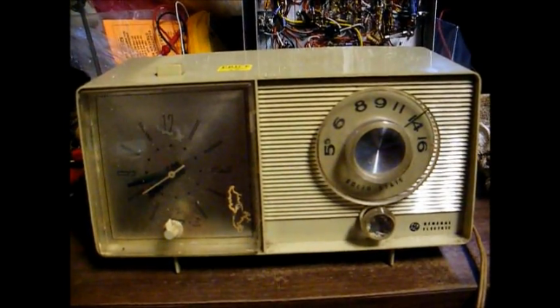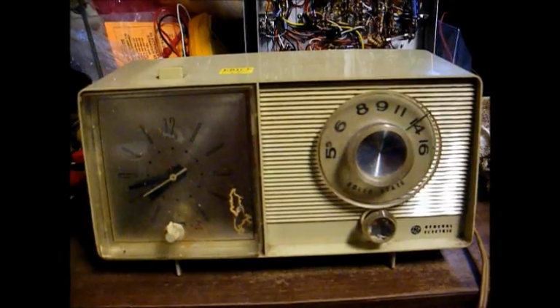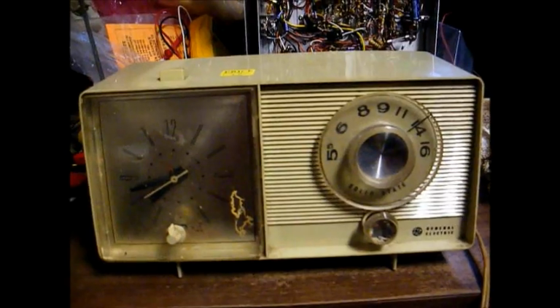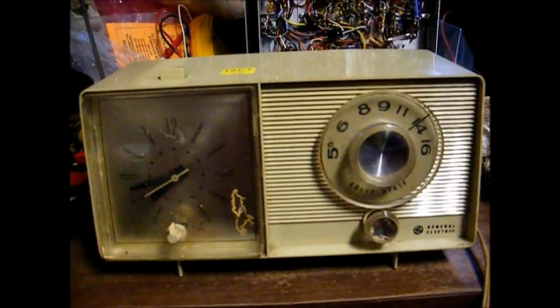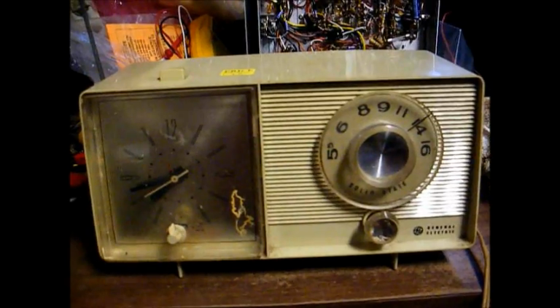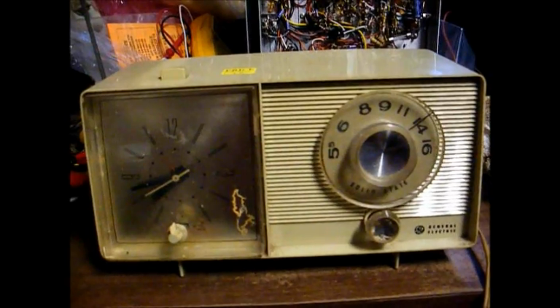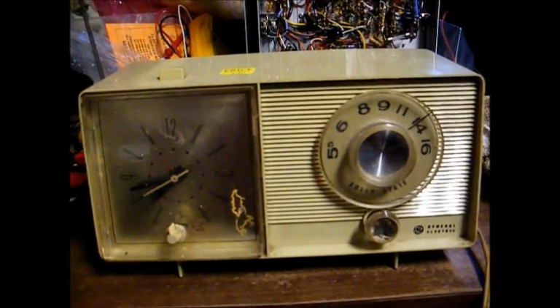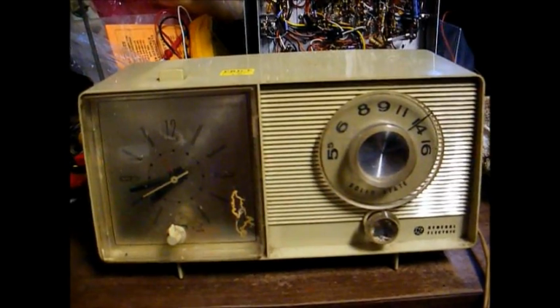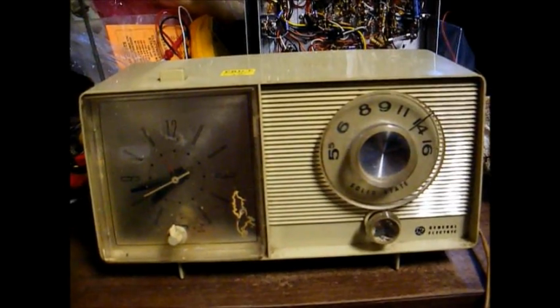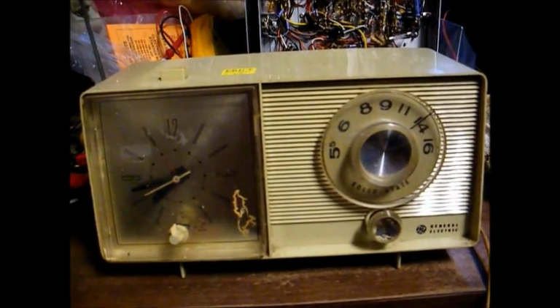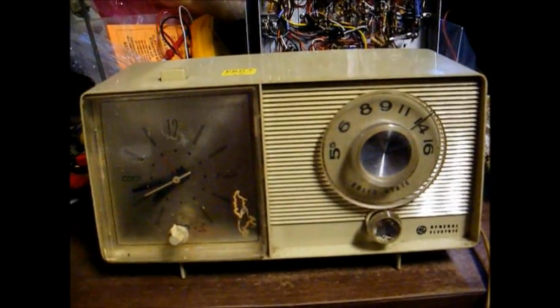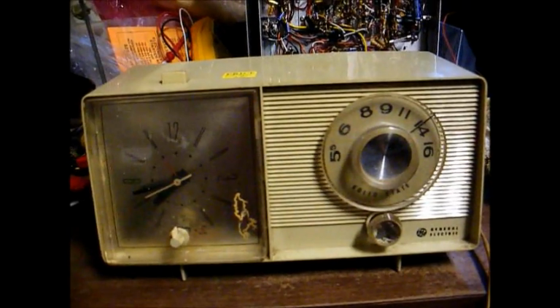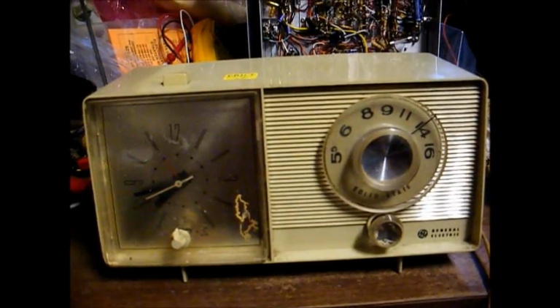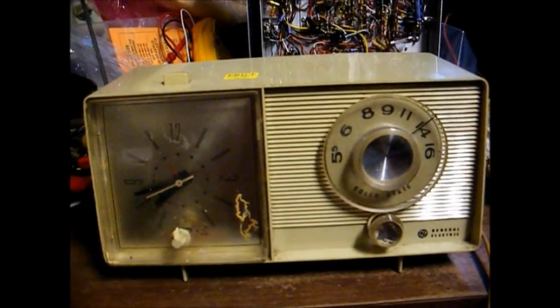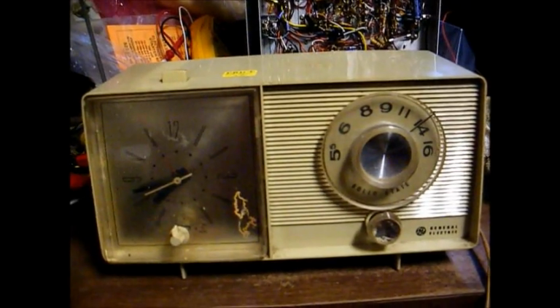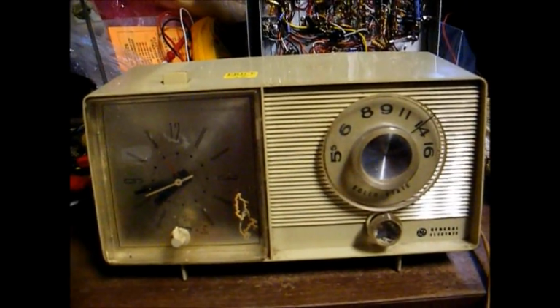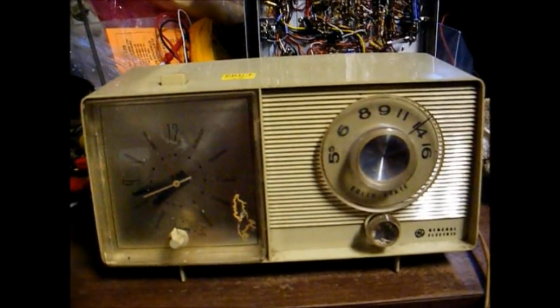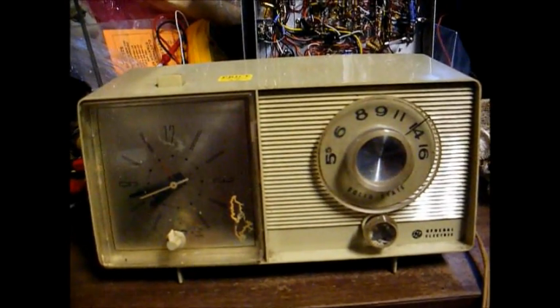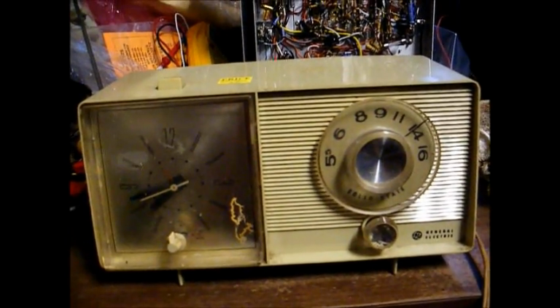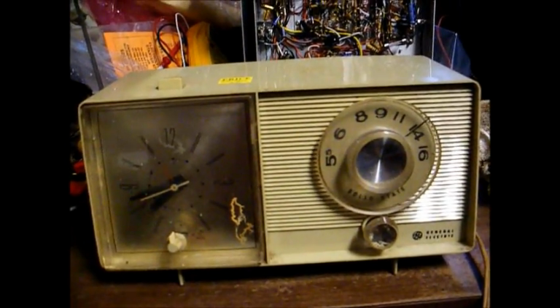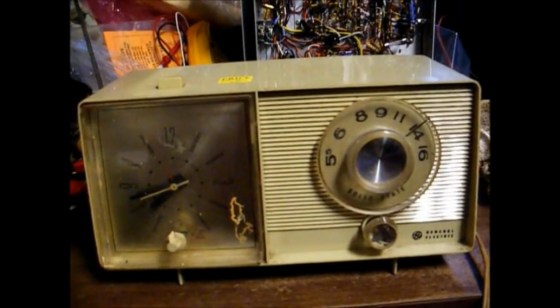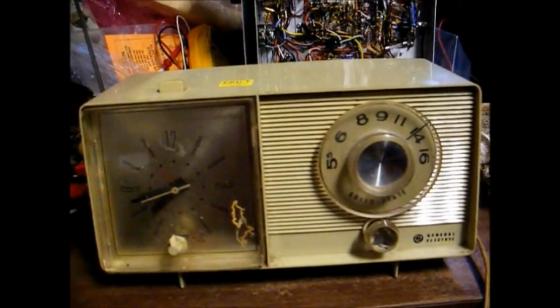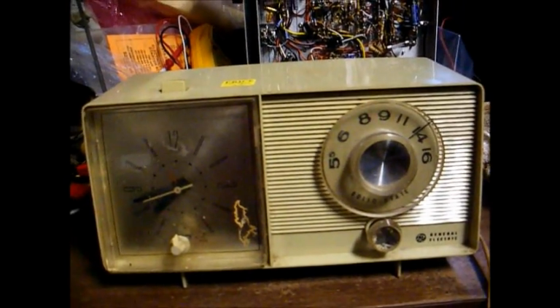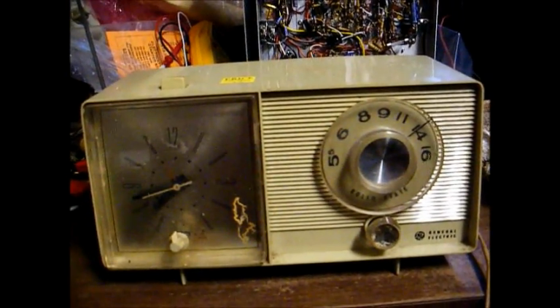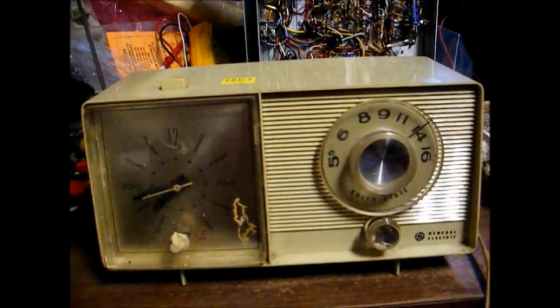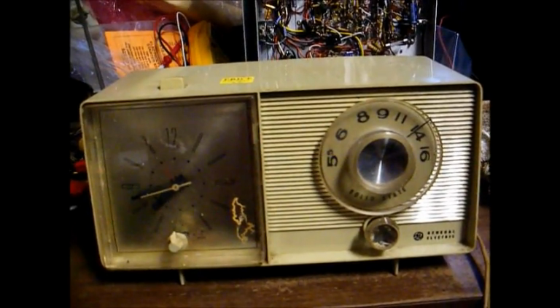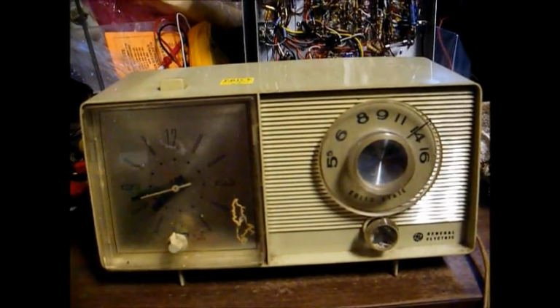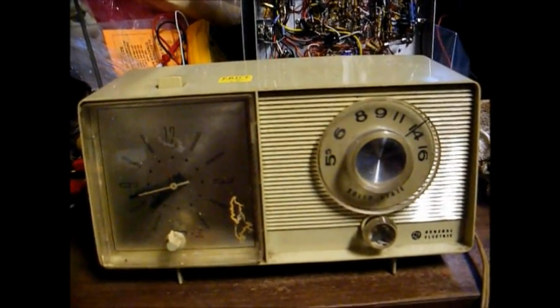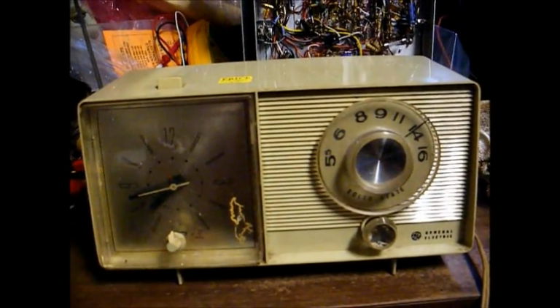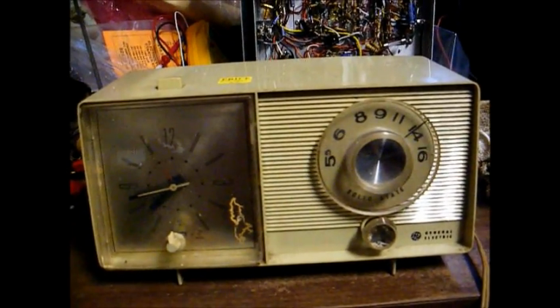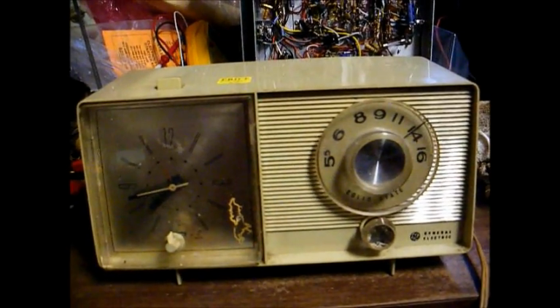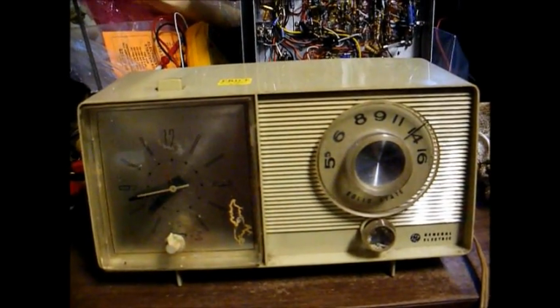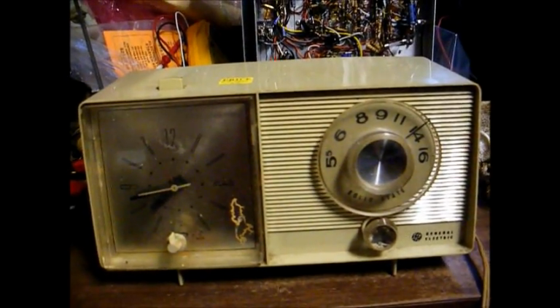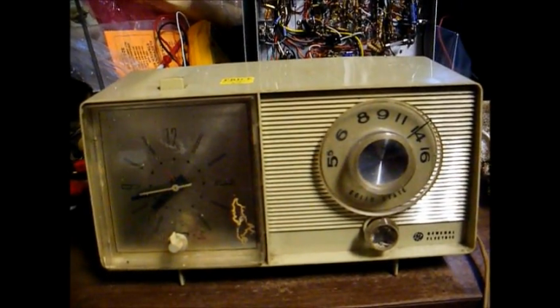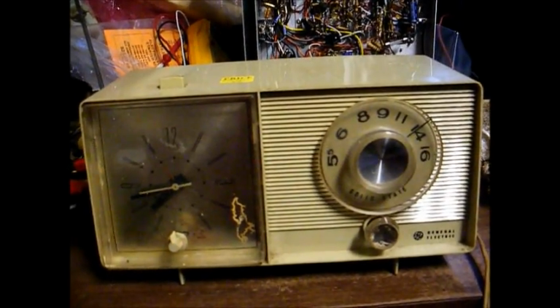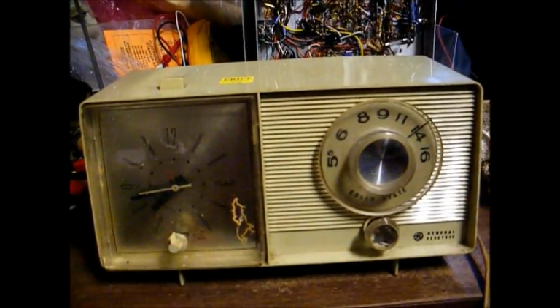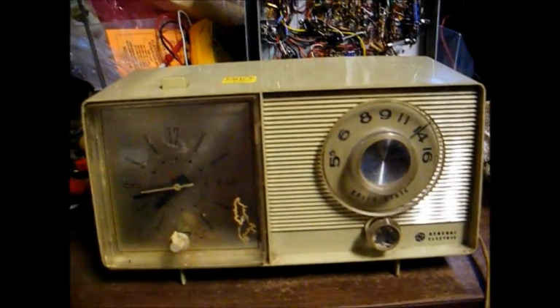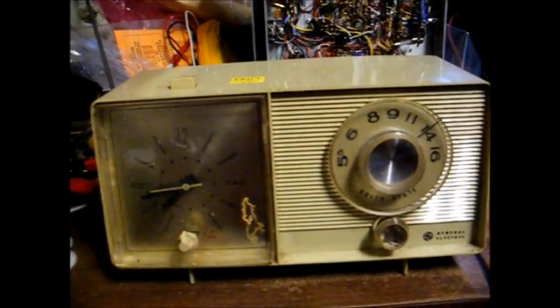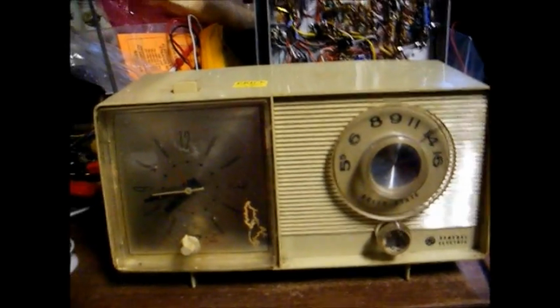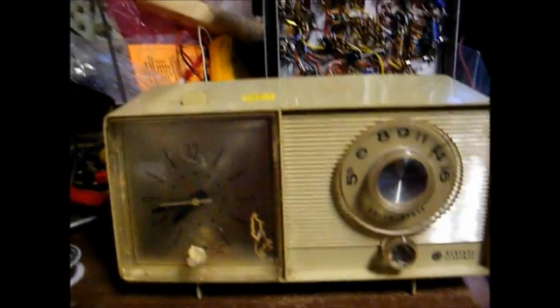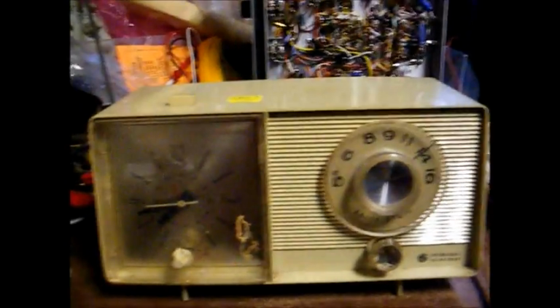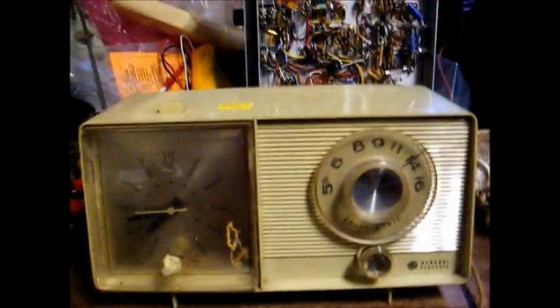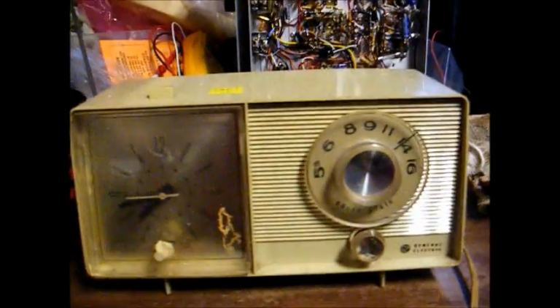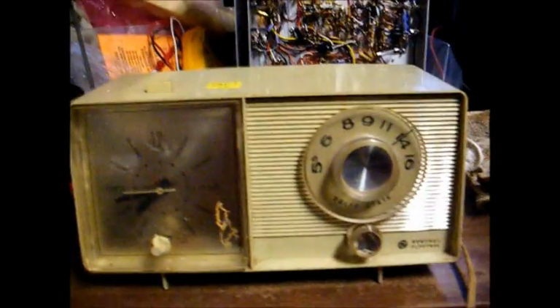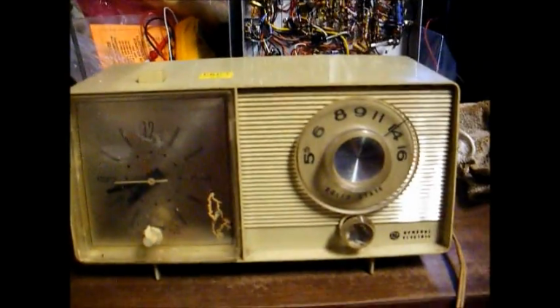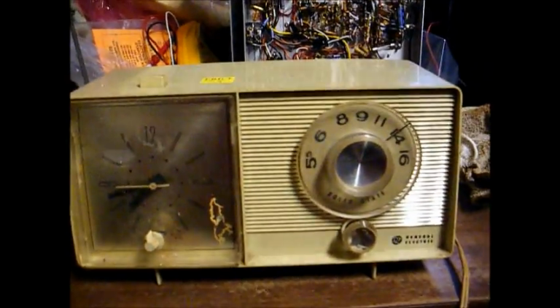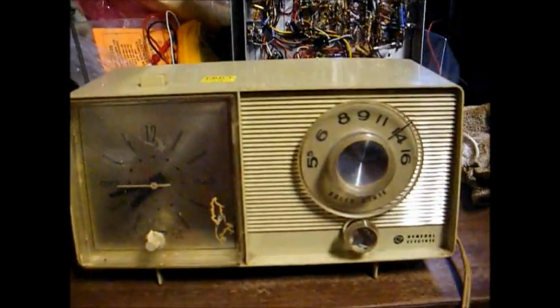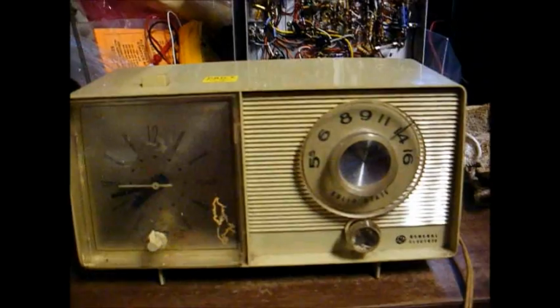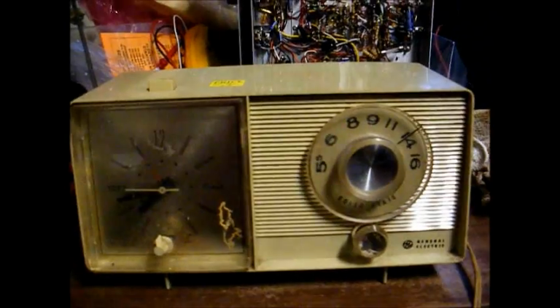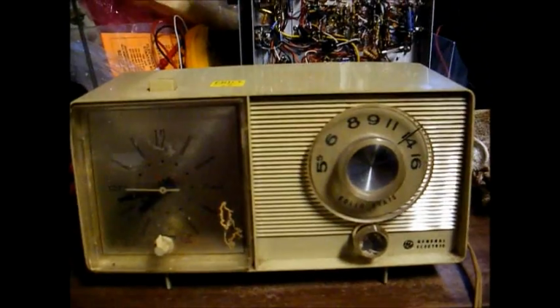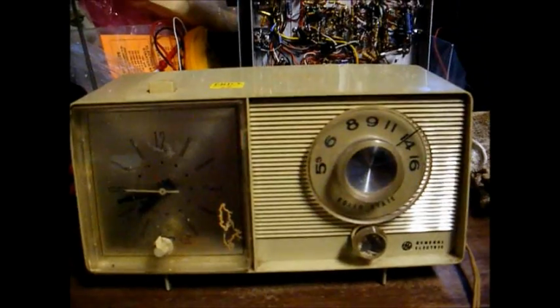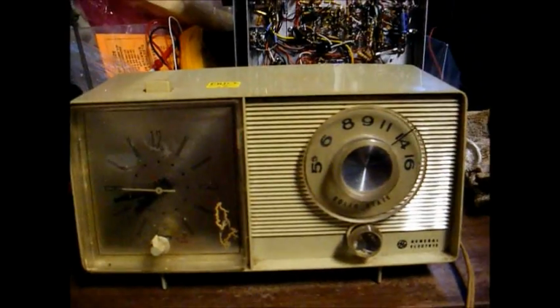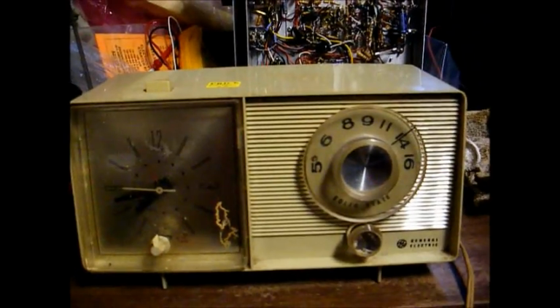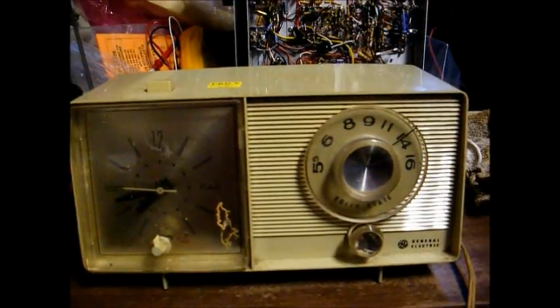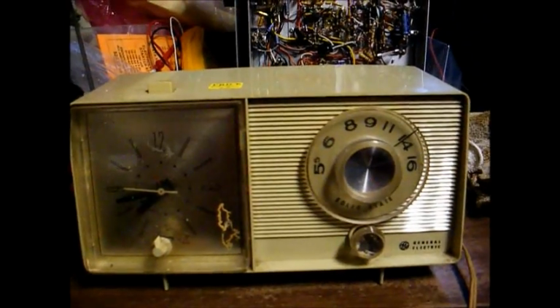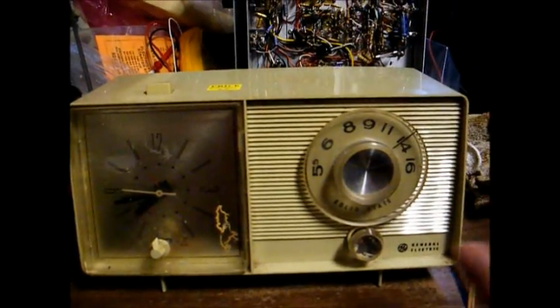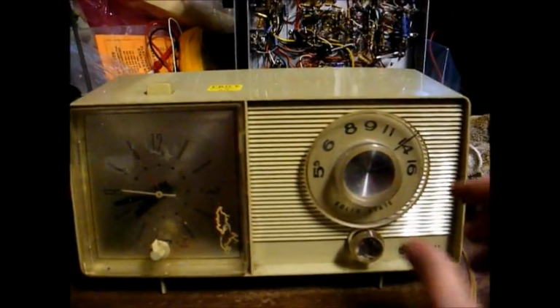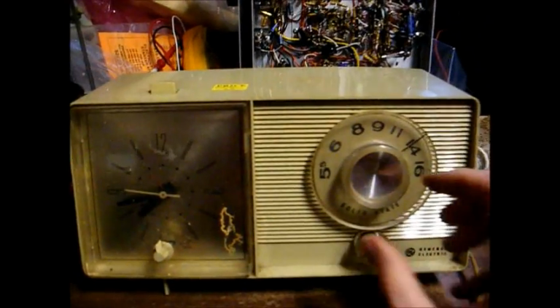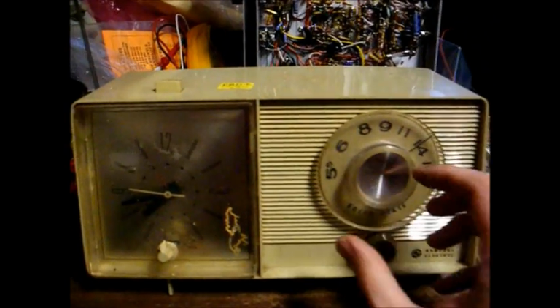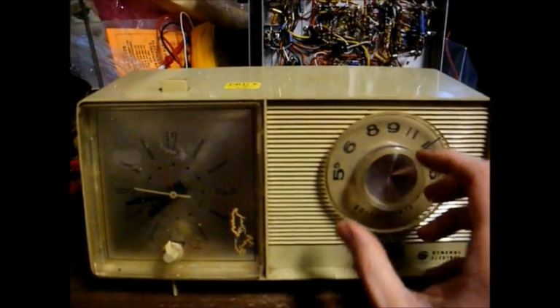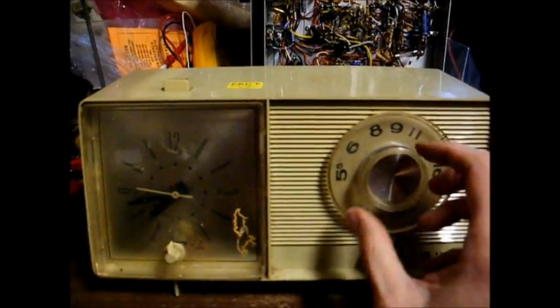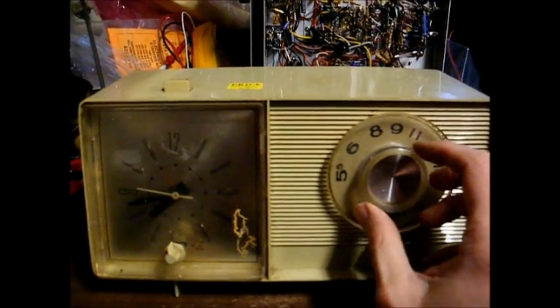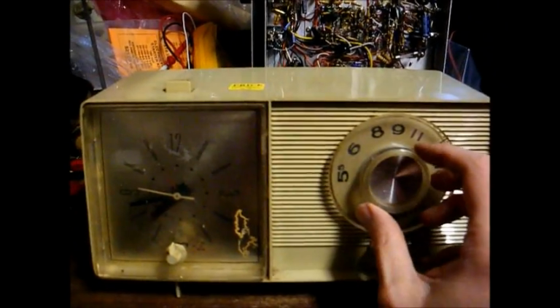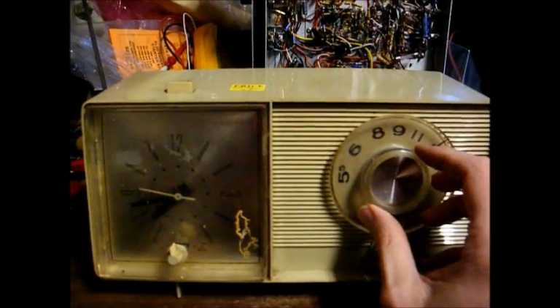We're back together and seem to be working normally again — the radio is picking up stations.